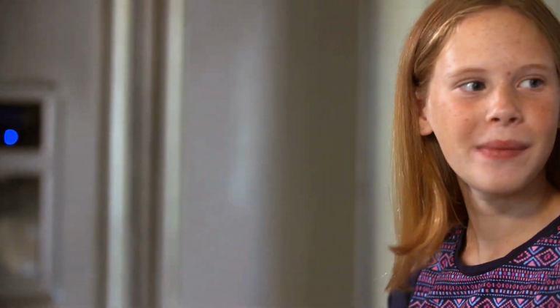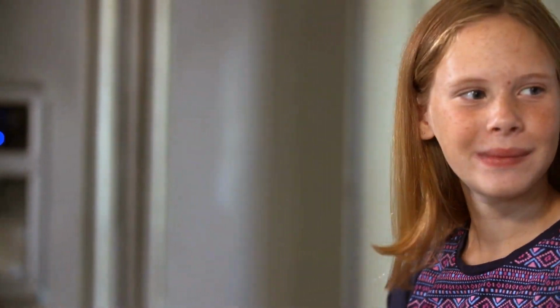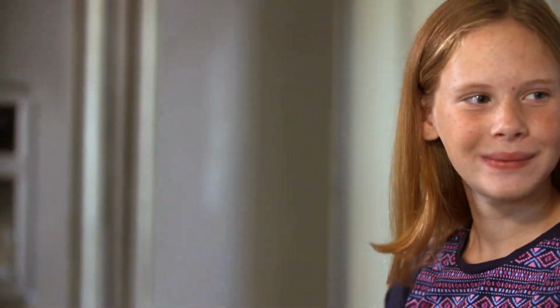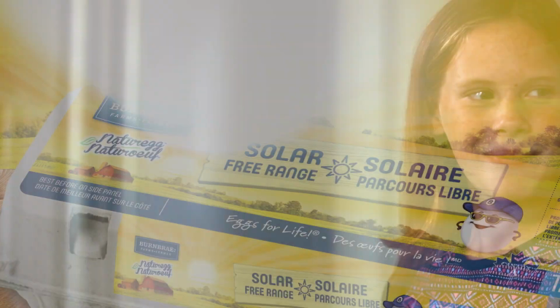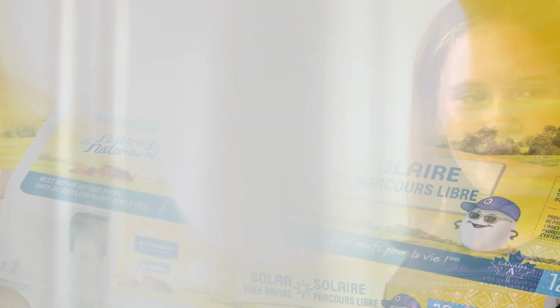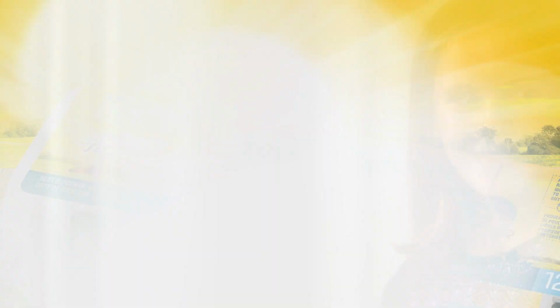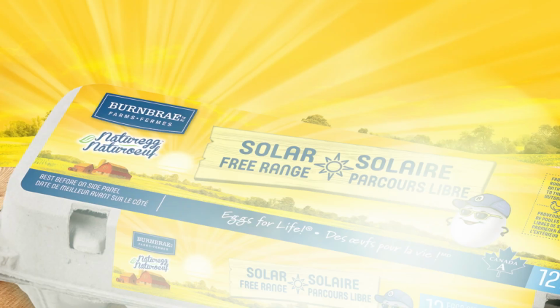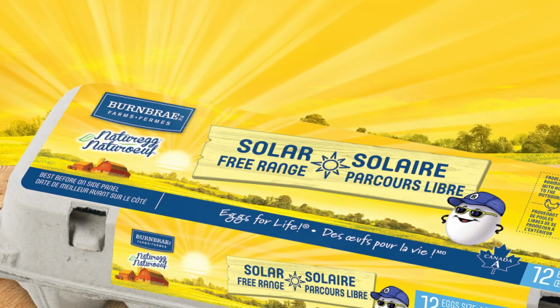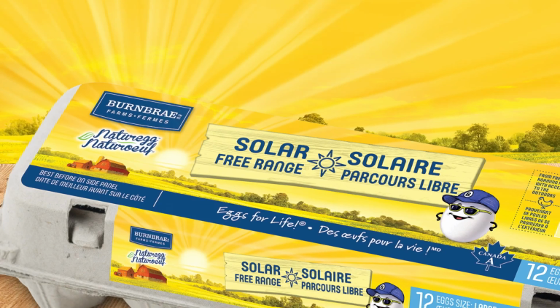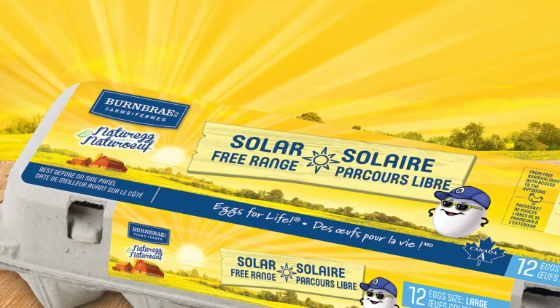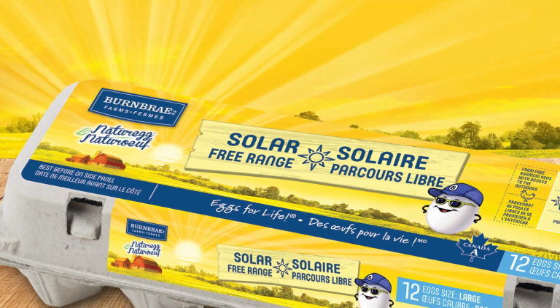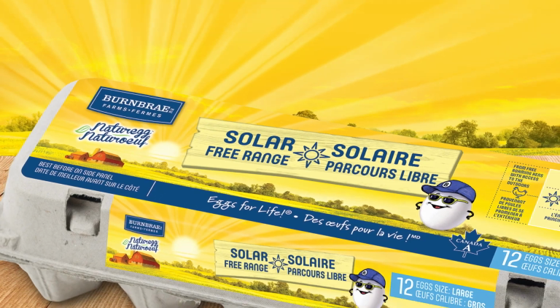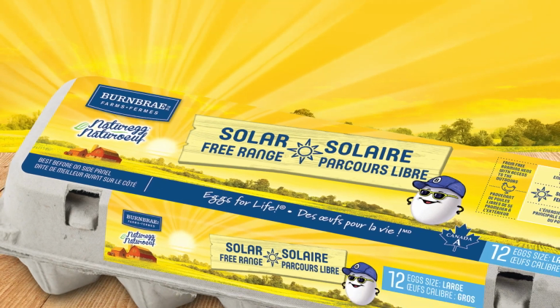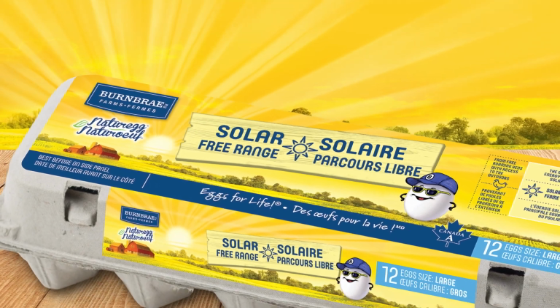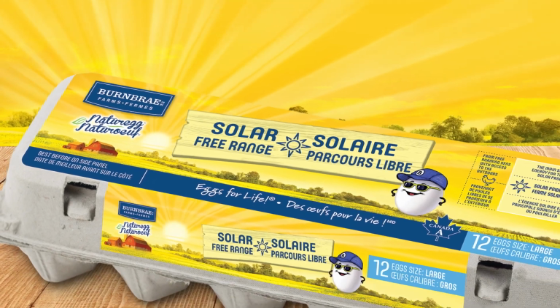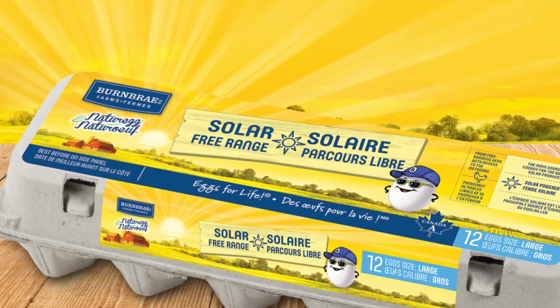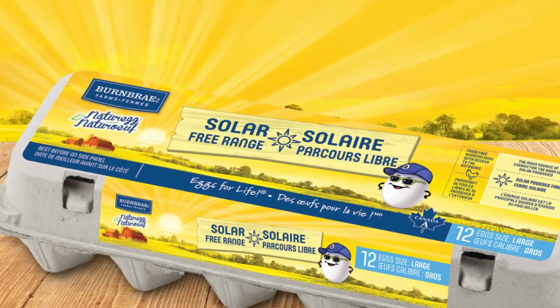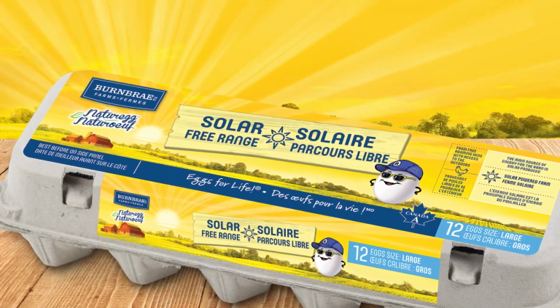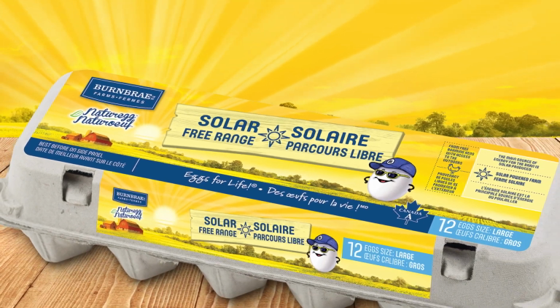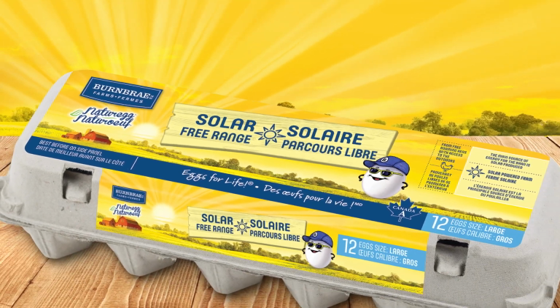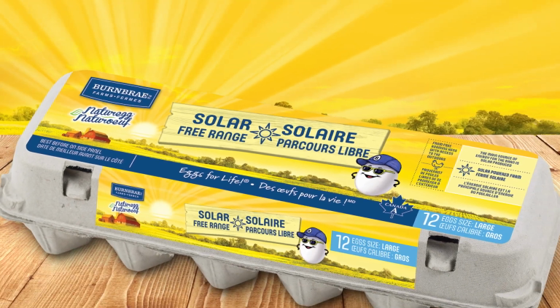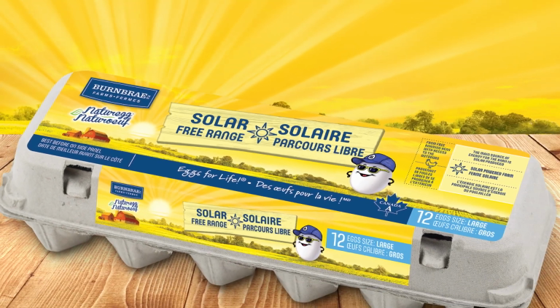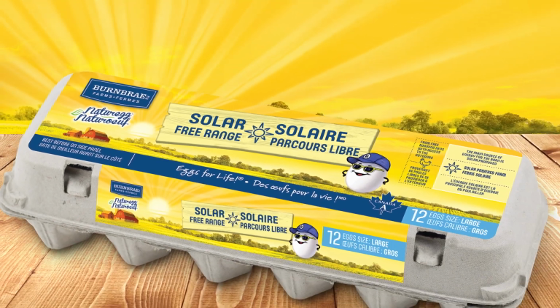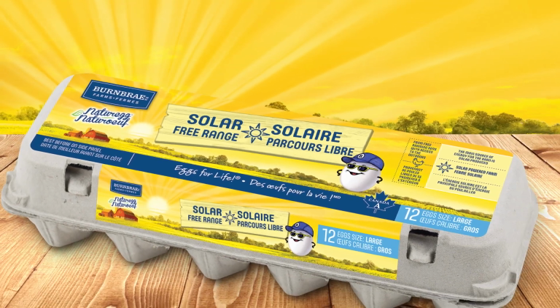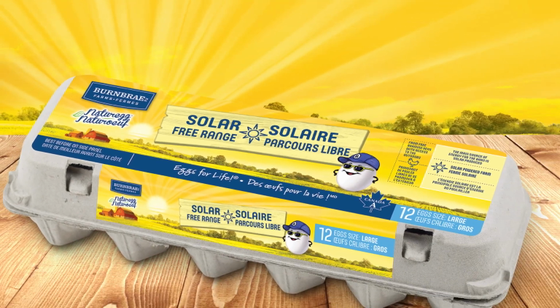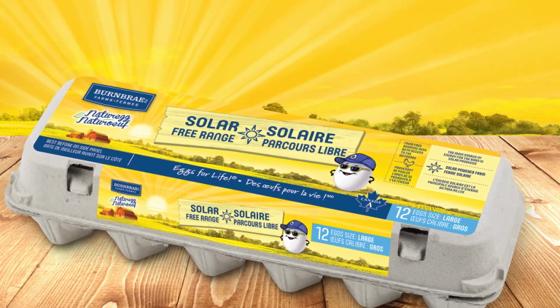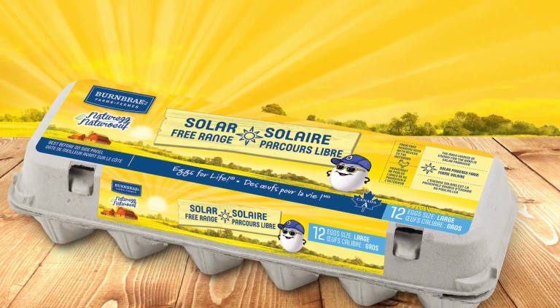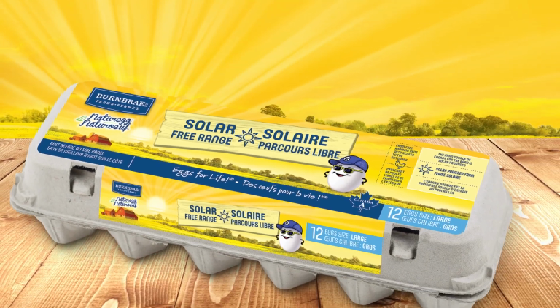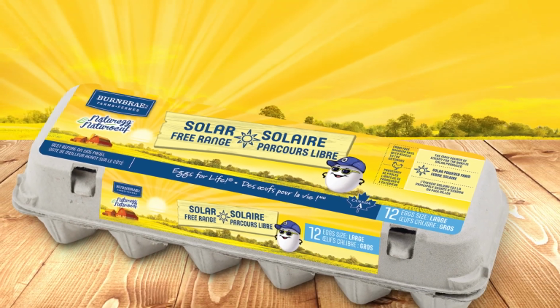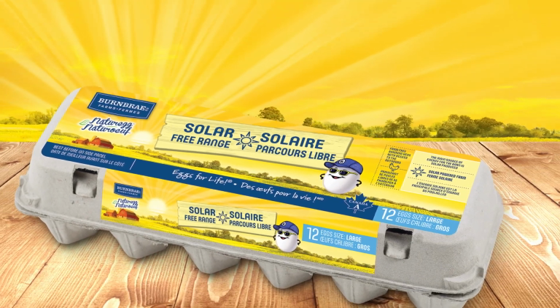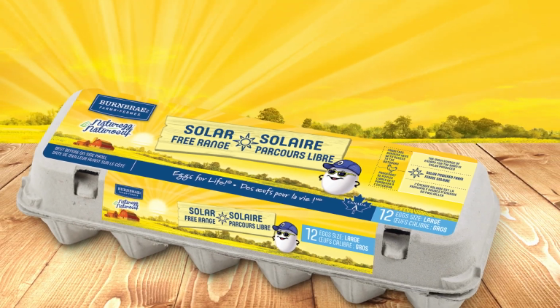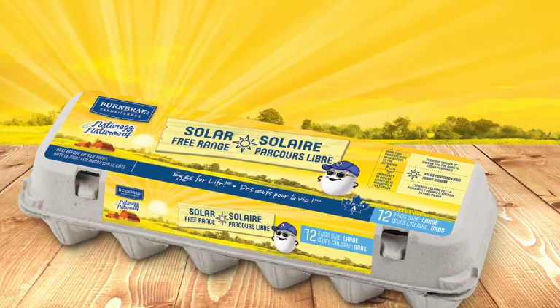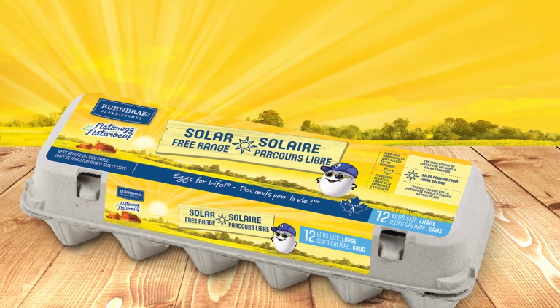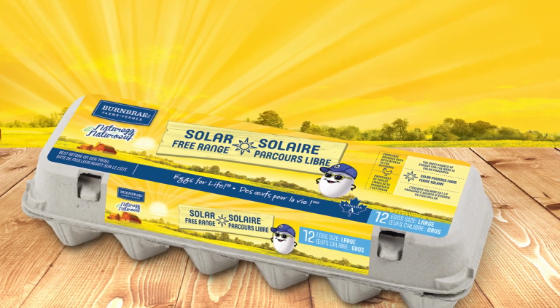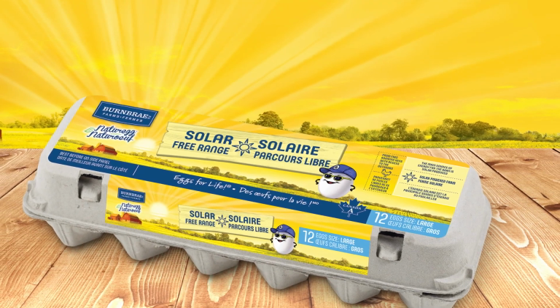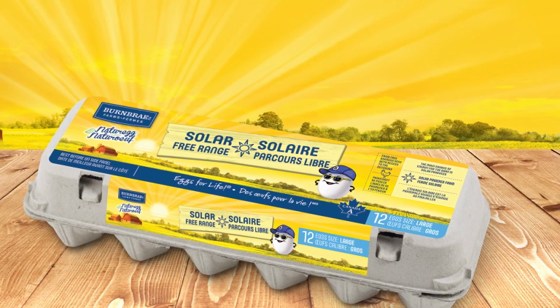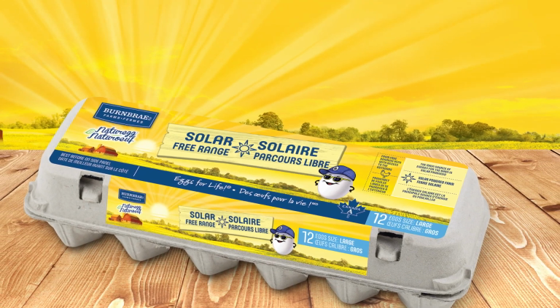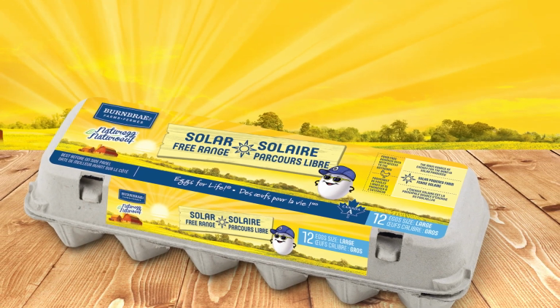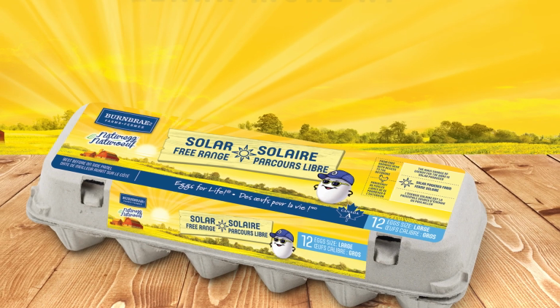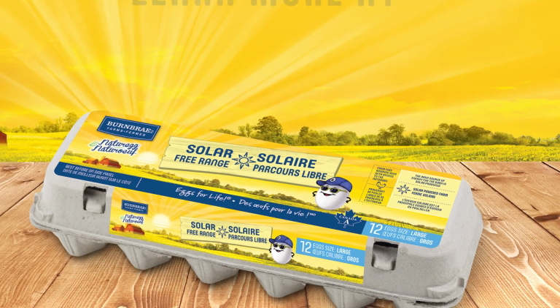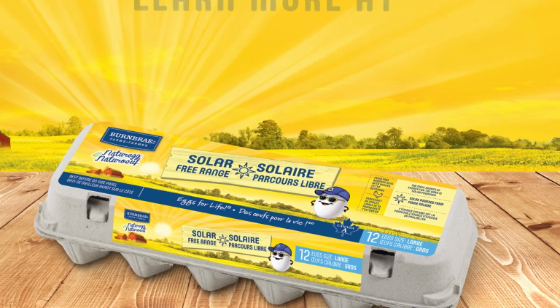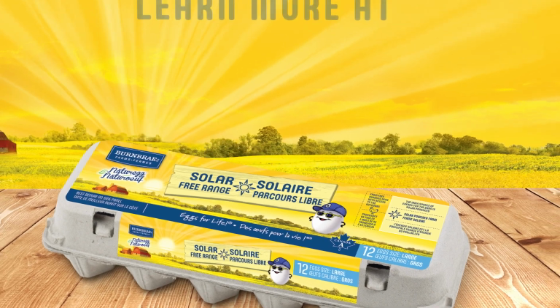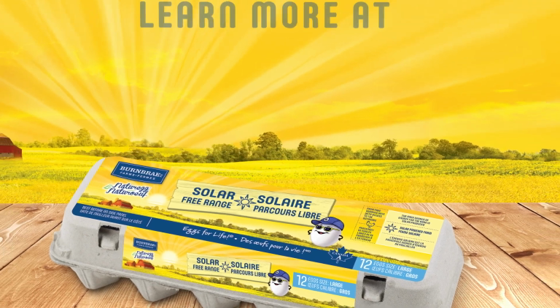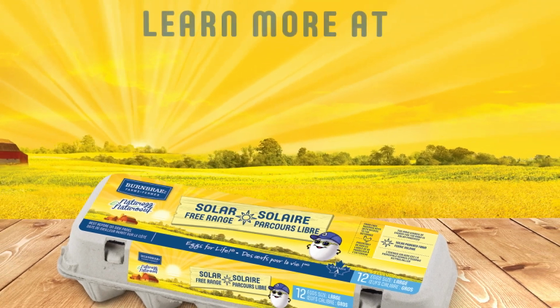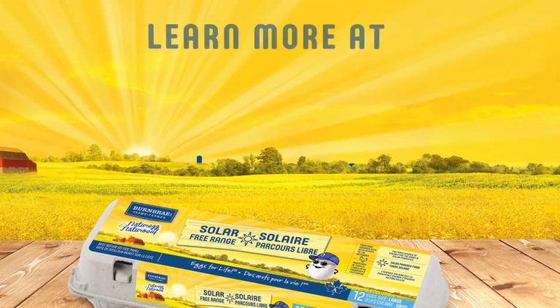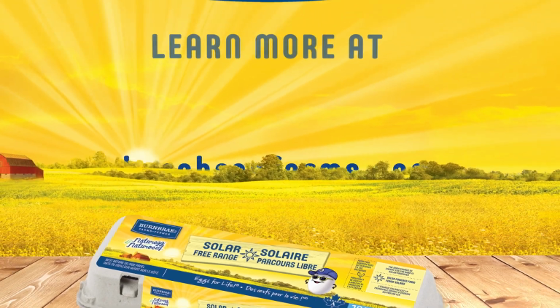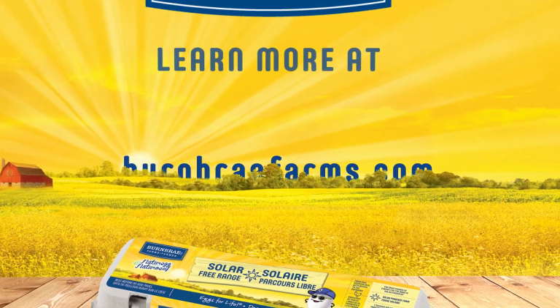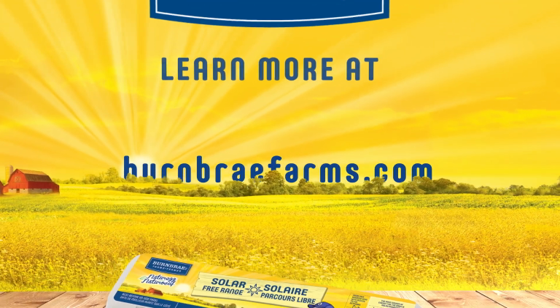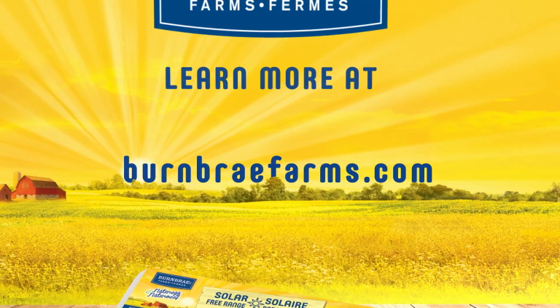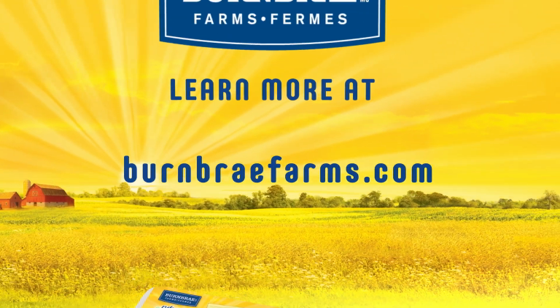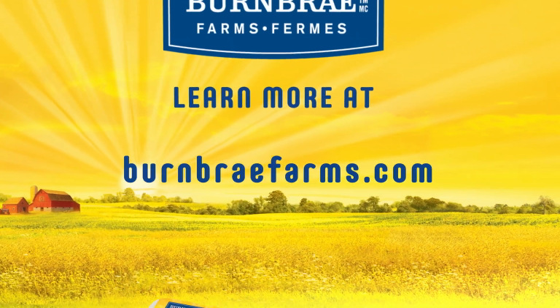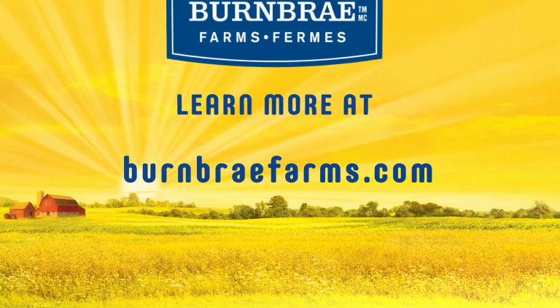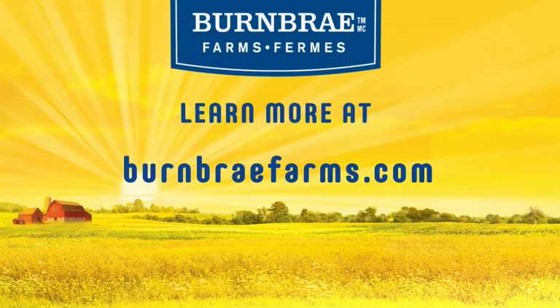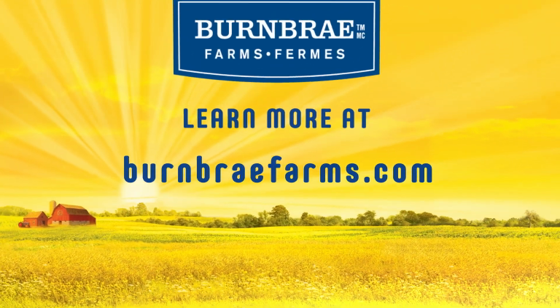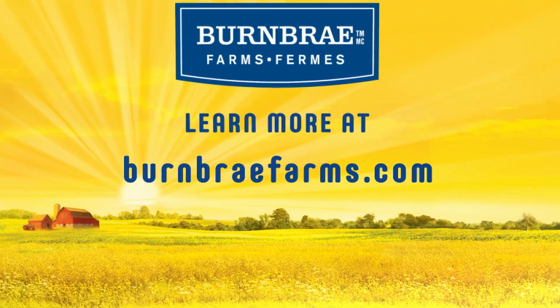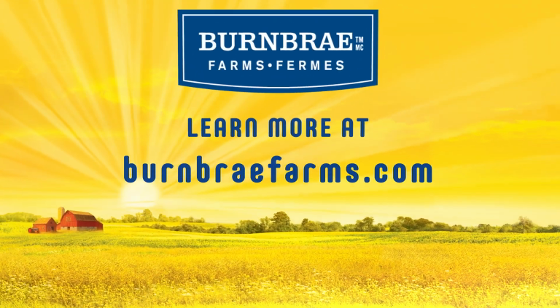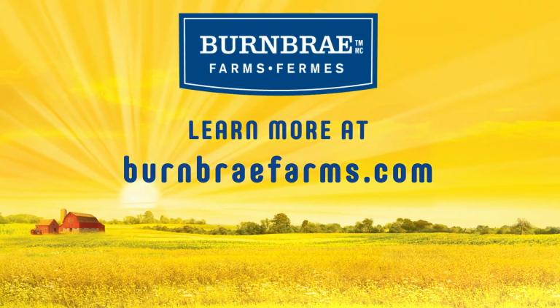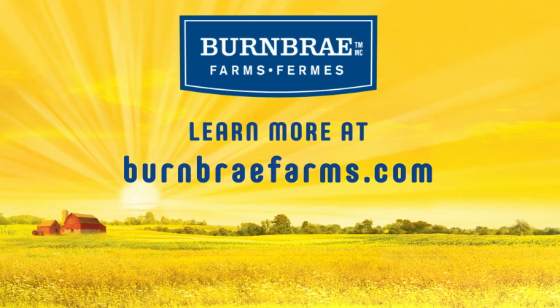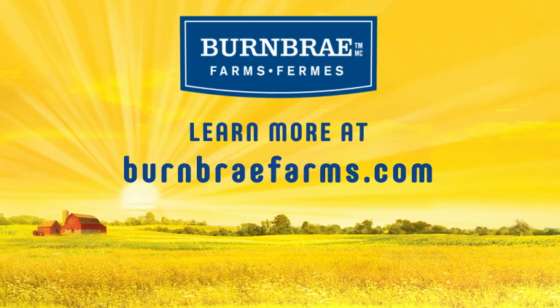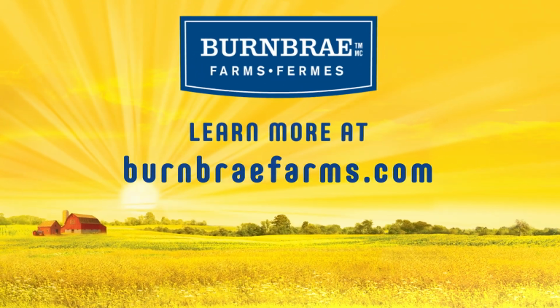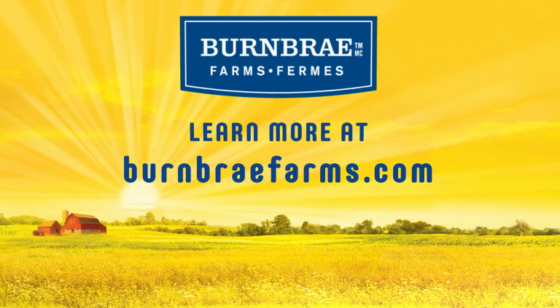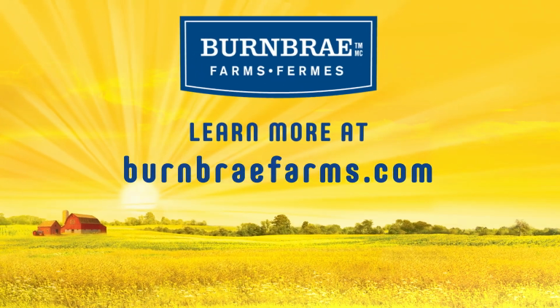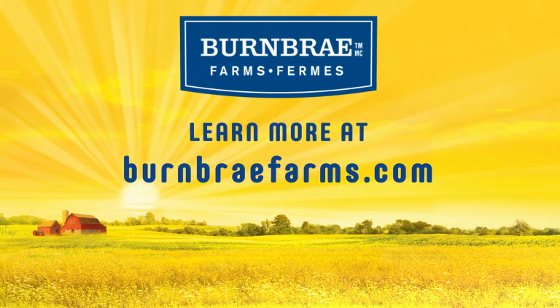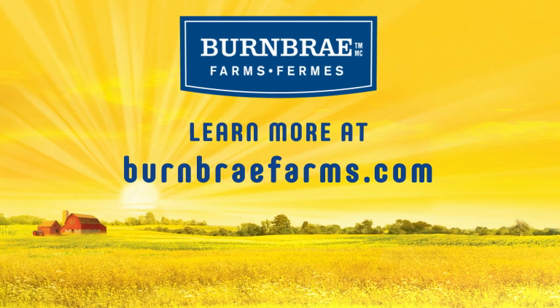Find Nature Egg Solar Free Range eggs at your local grocery store. Learn more at BirnbraeFarms.com.